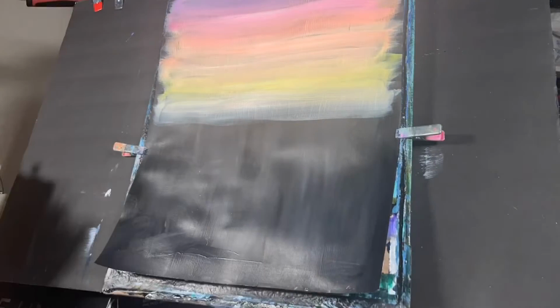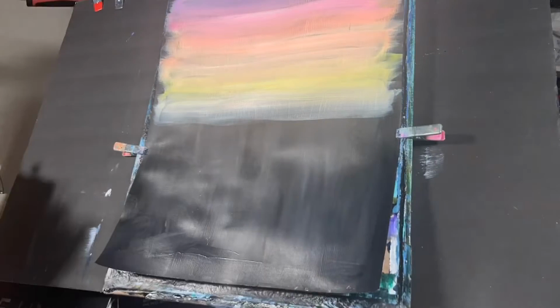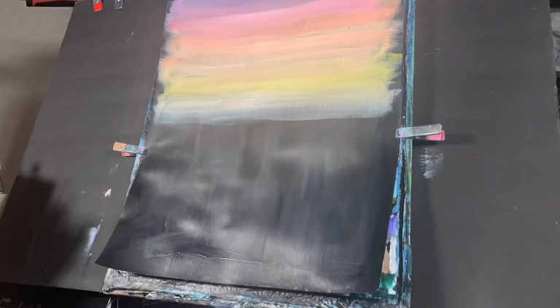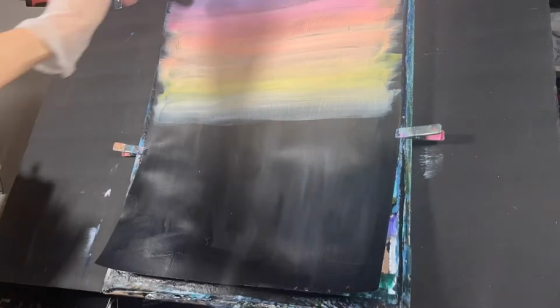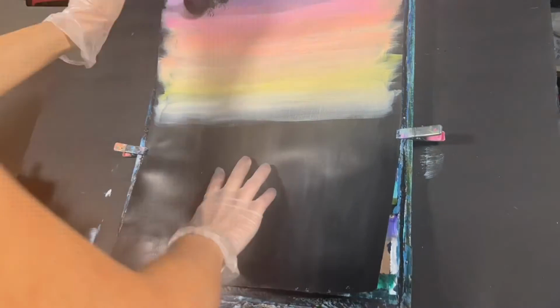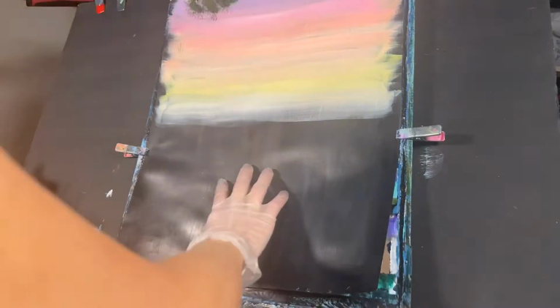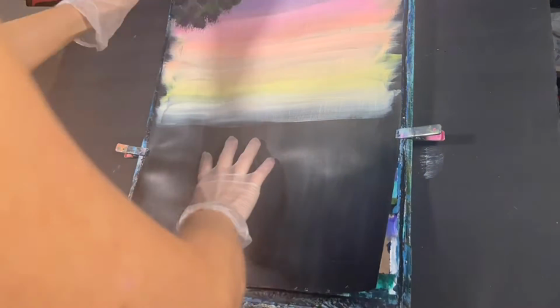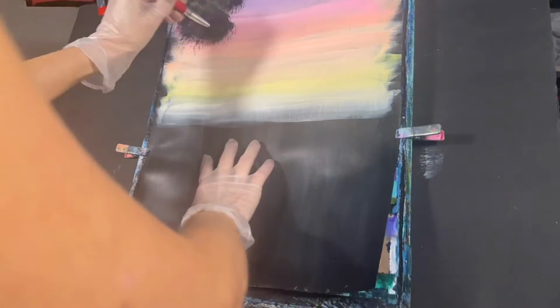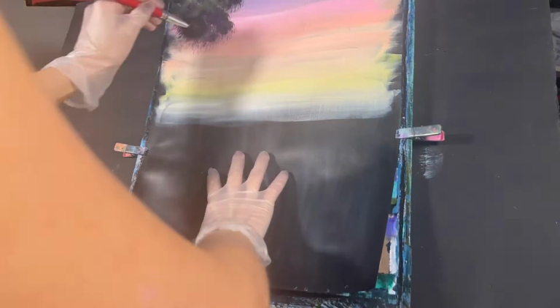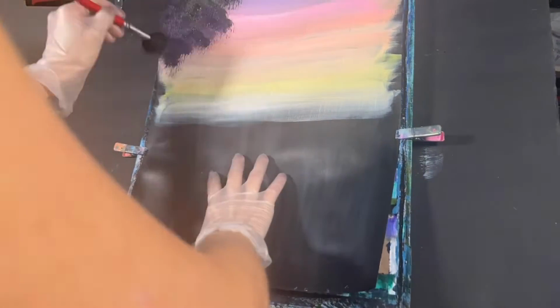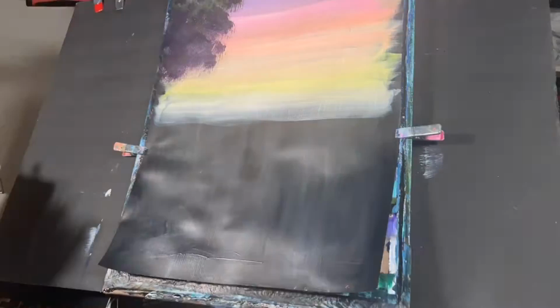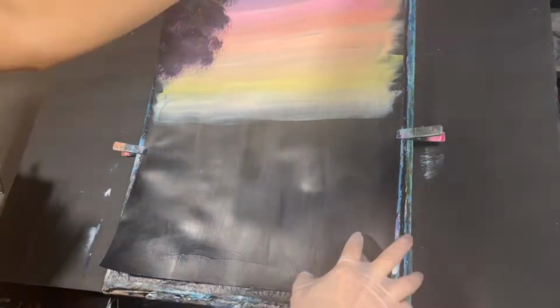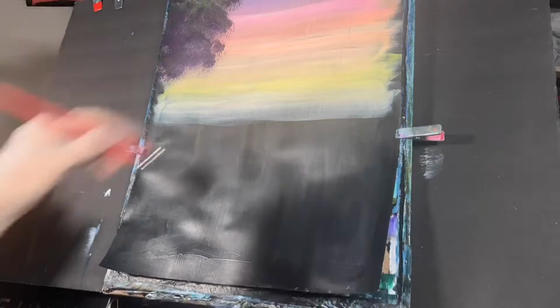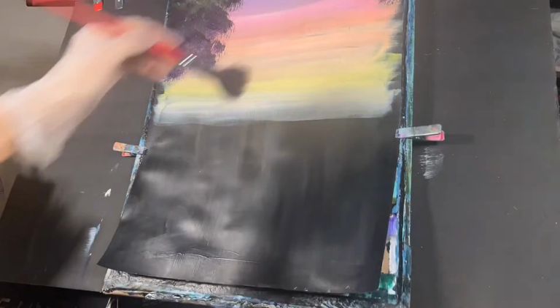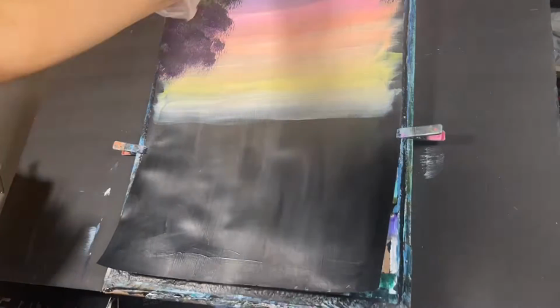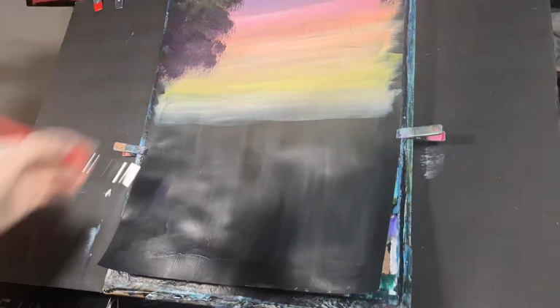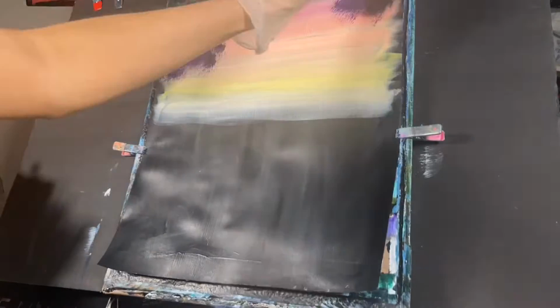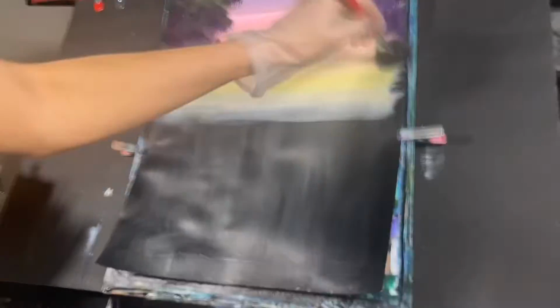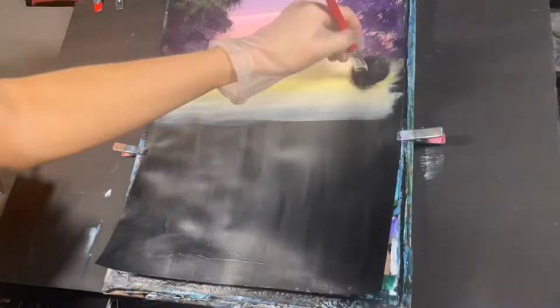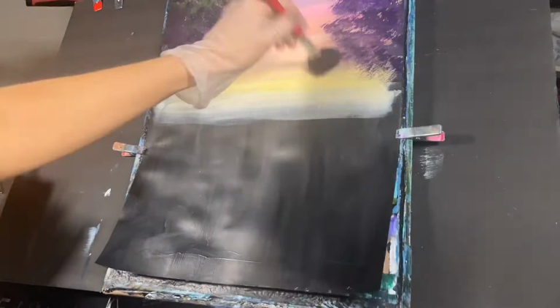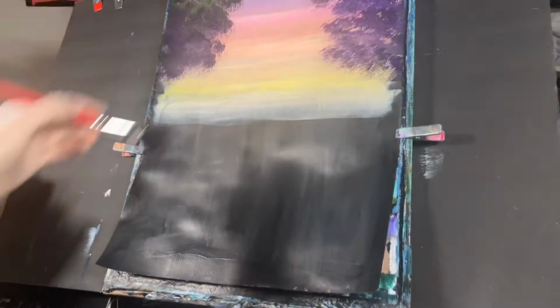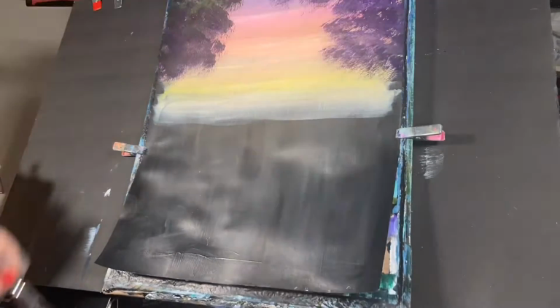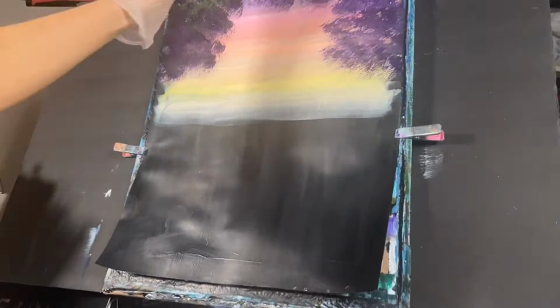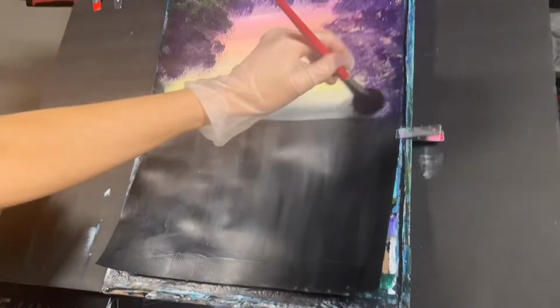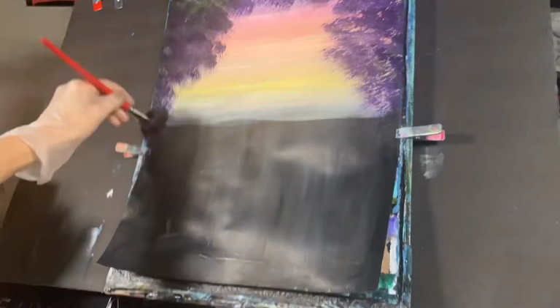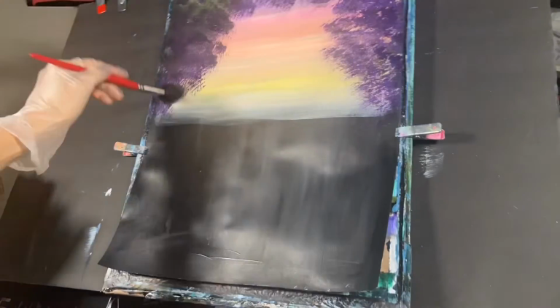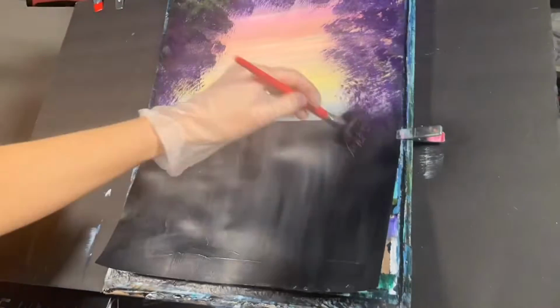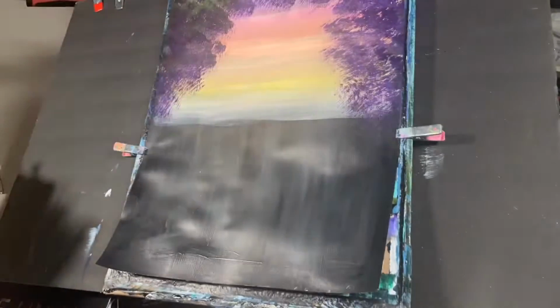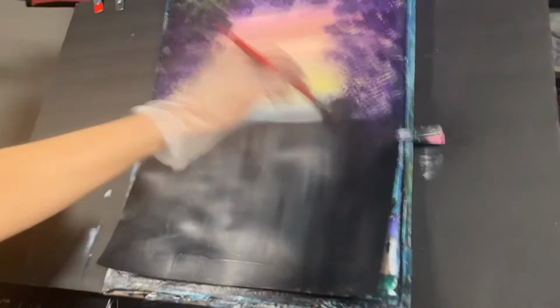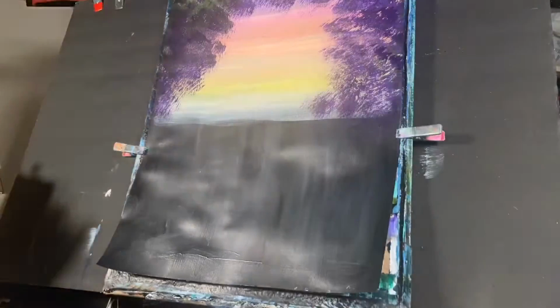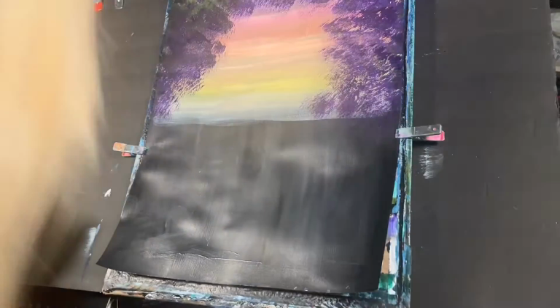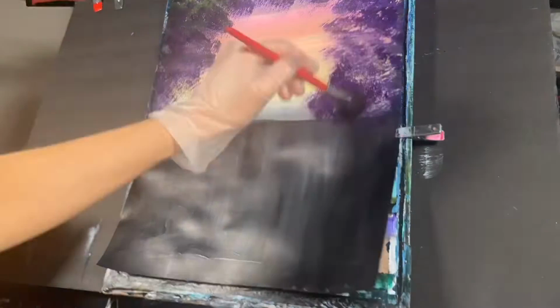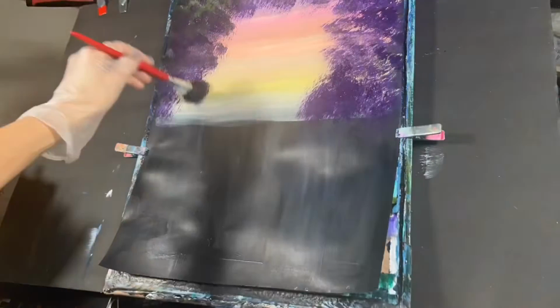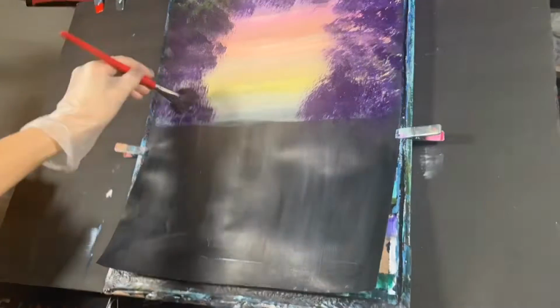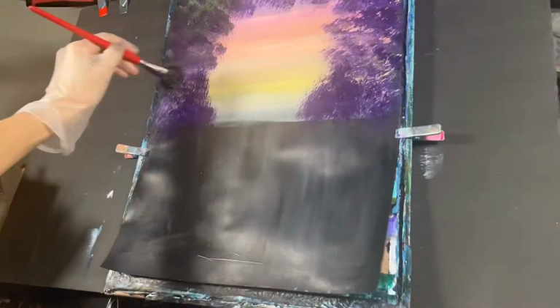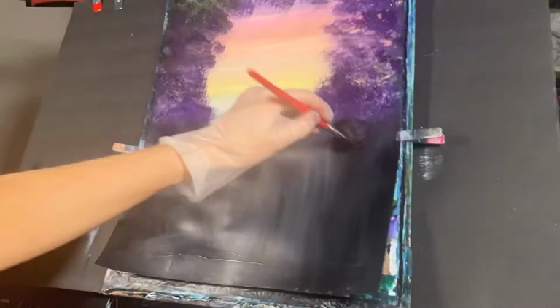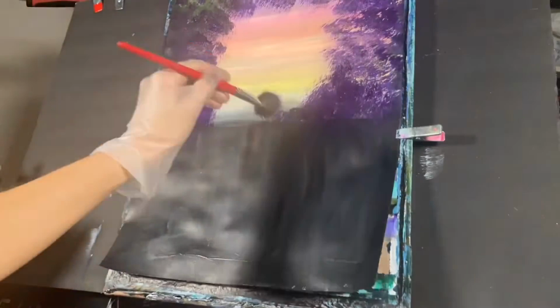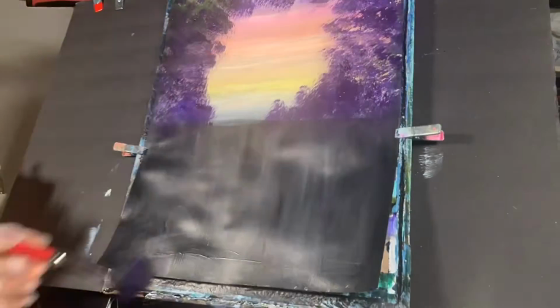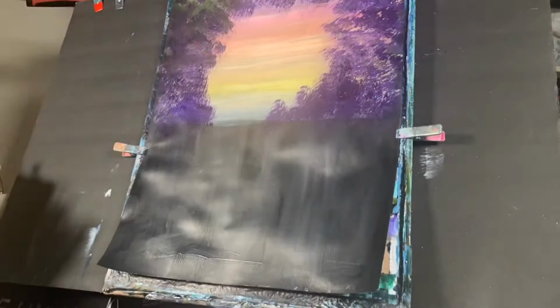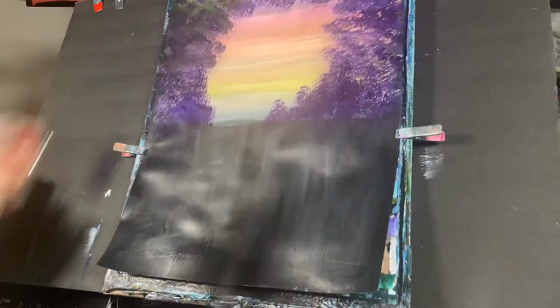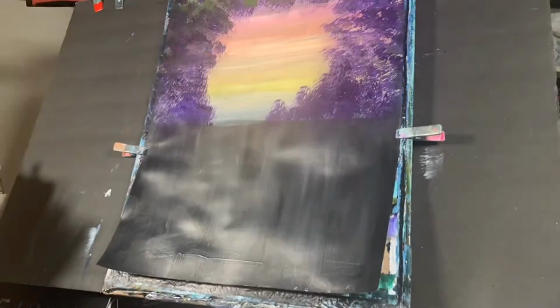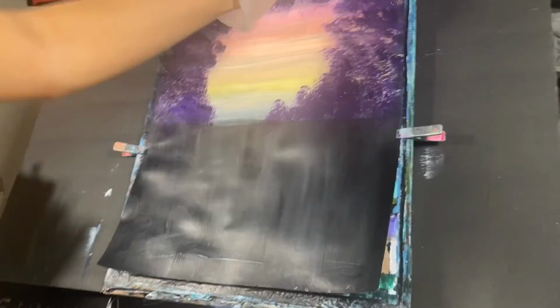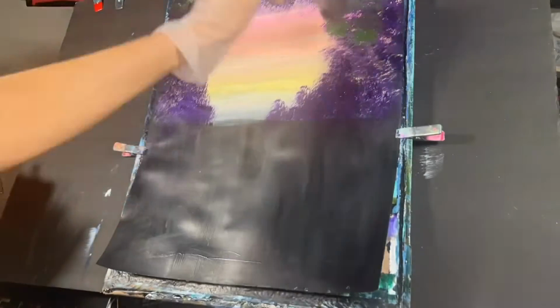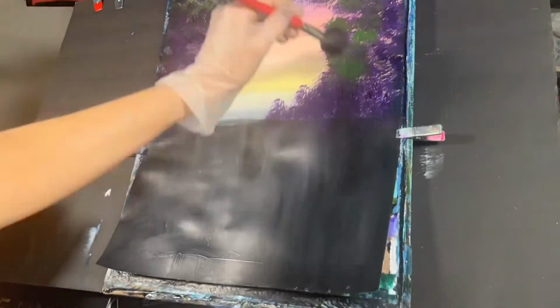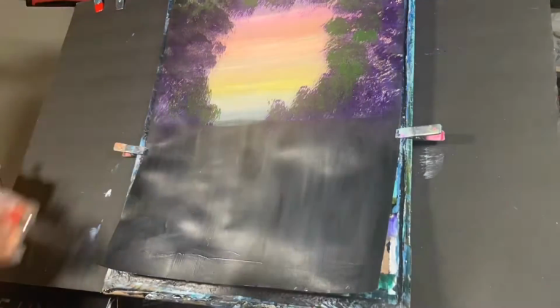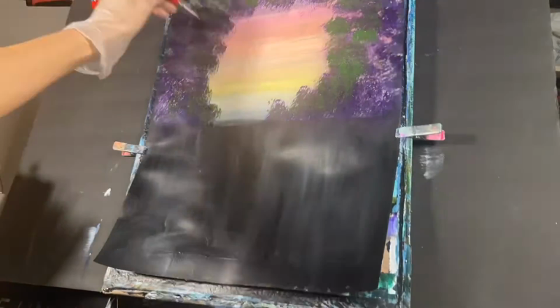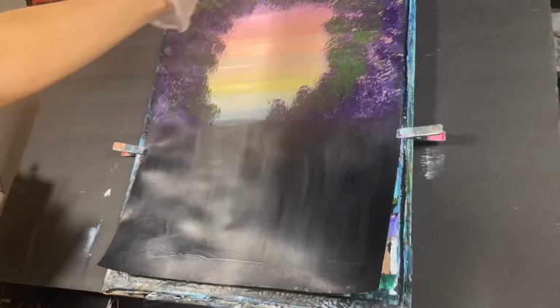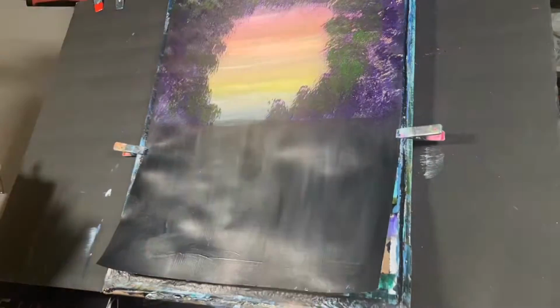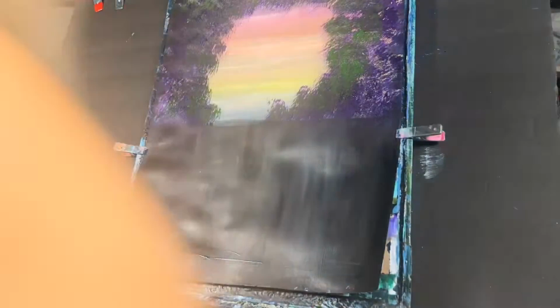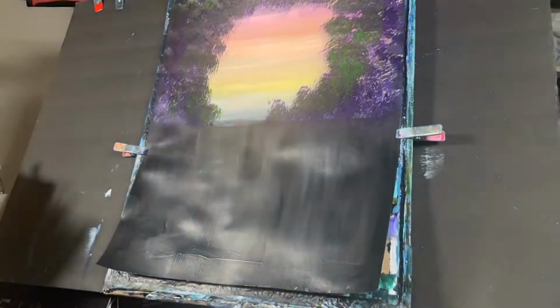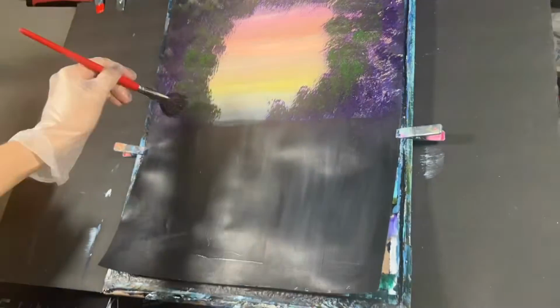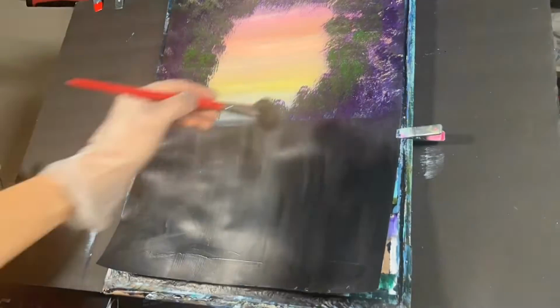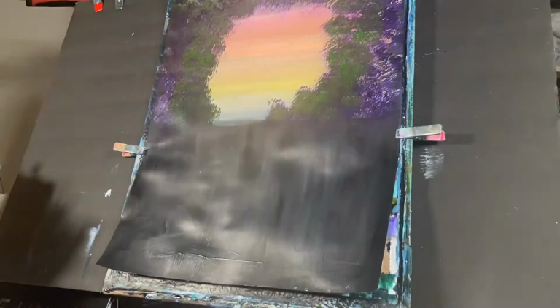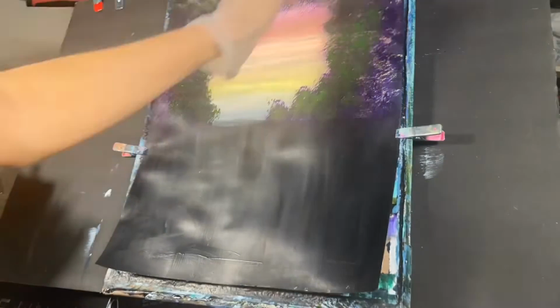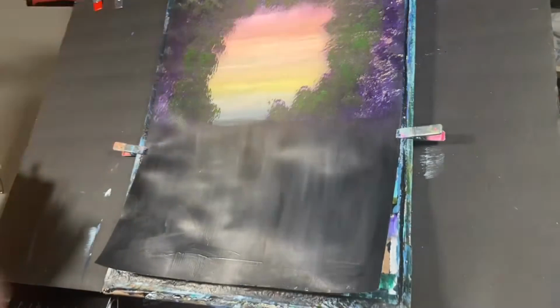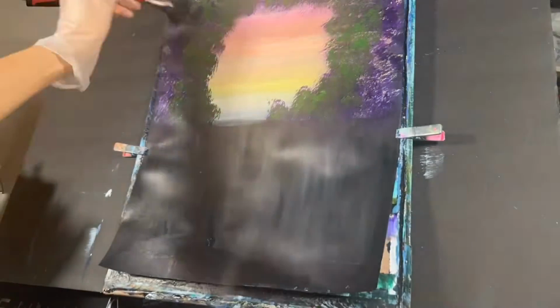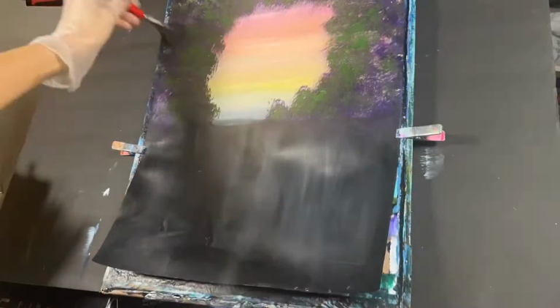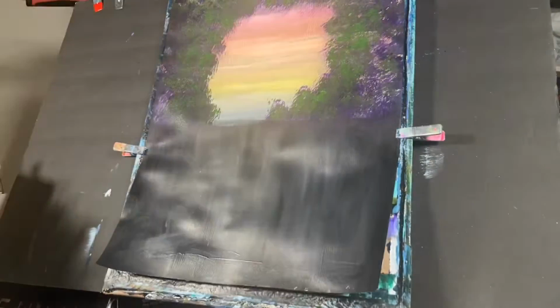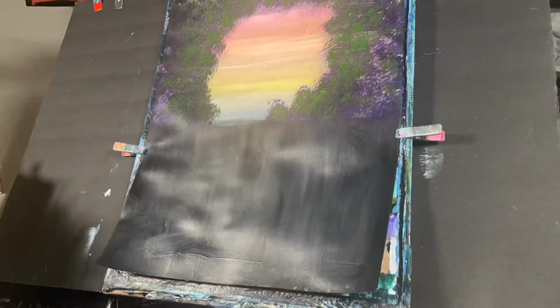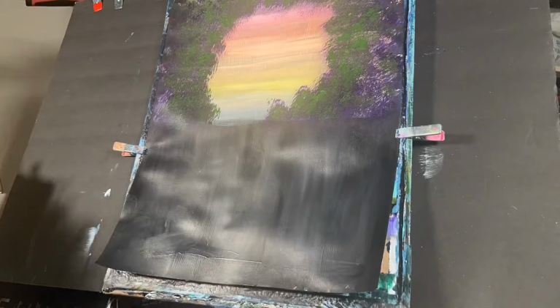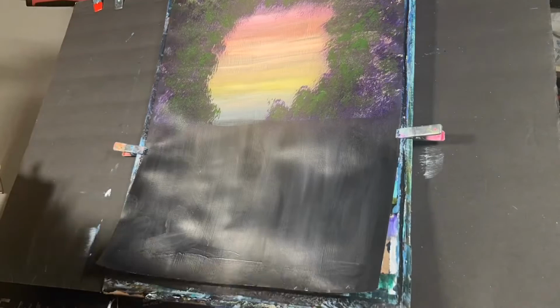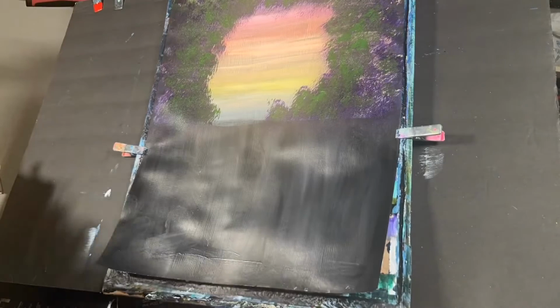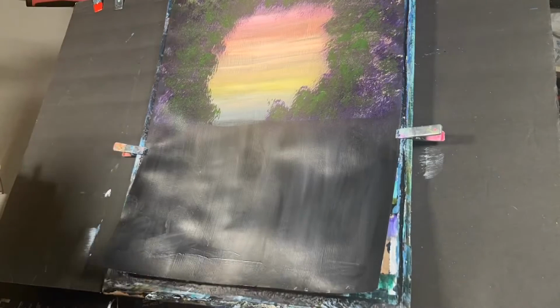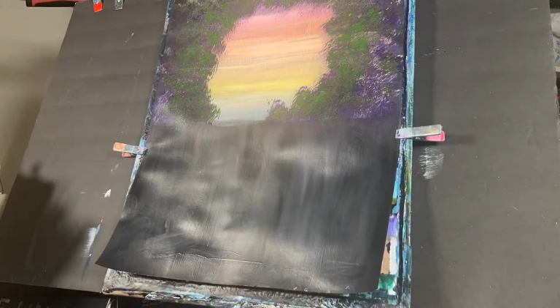To paint in the sky, I started off with lemon yellow with some white, followed by some white and orange, and then some white and pink and white and purple.